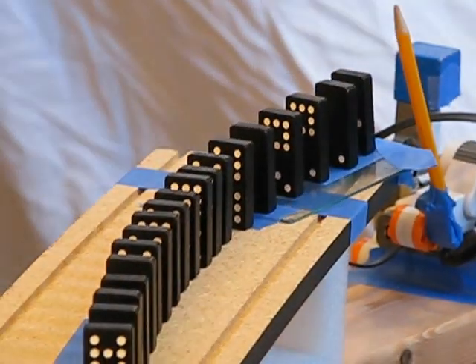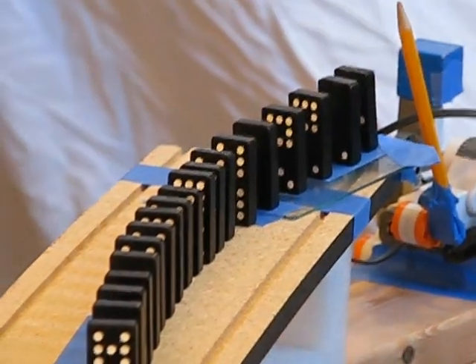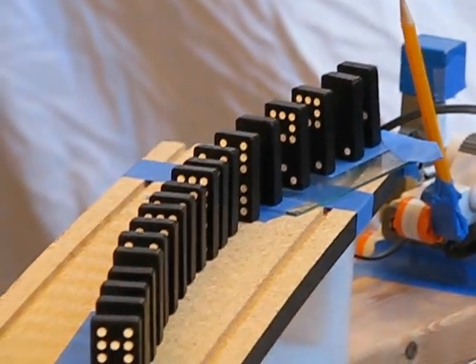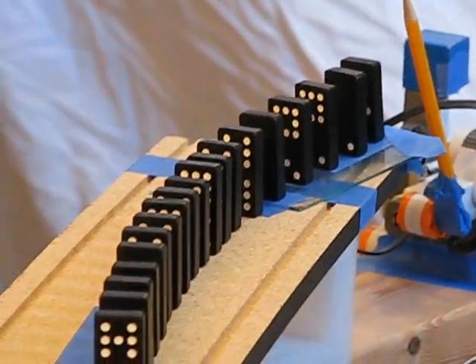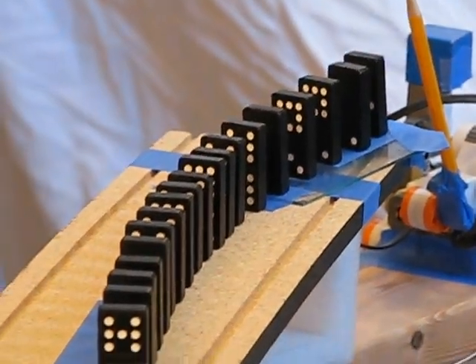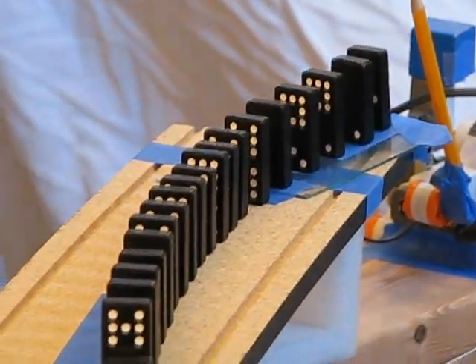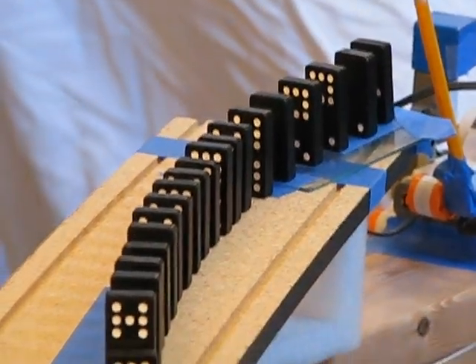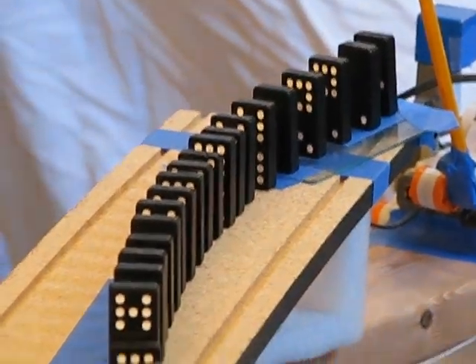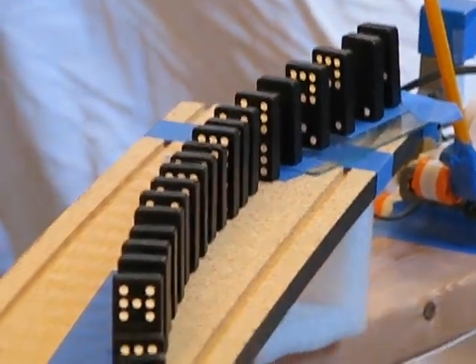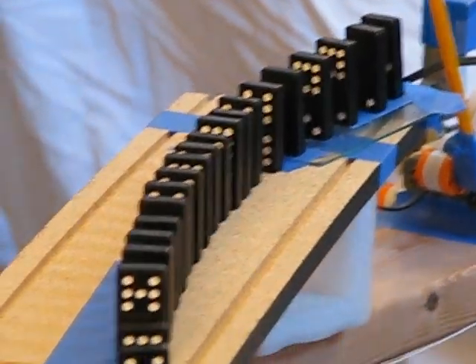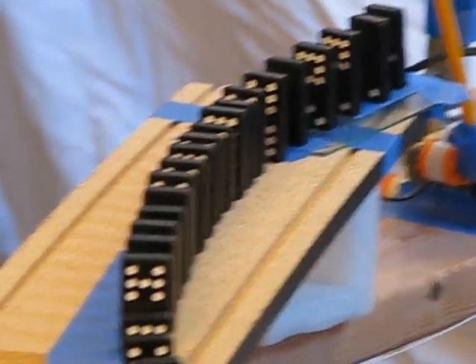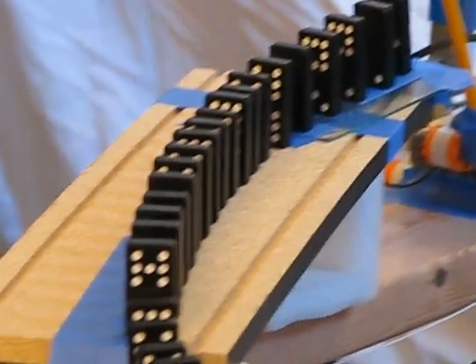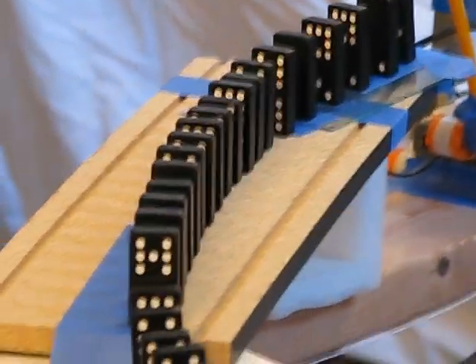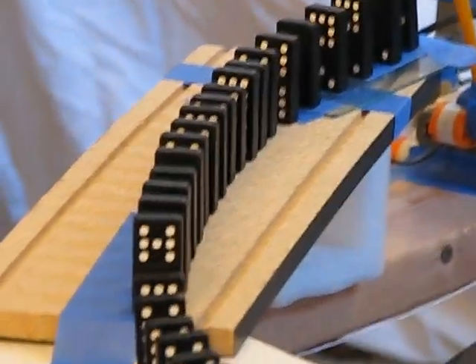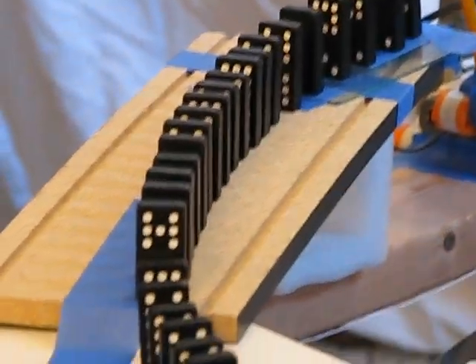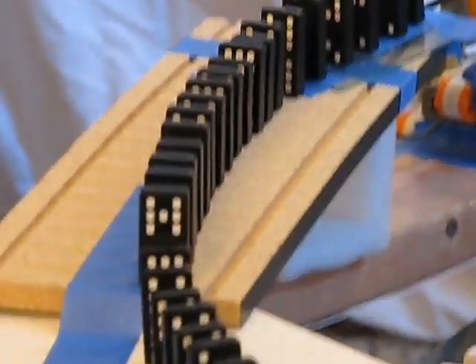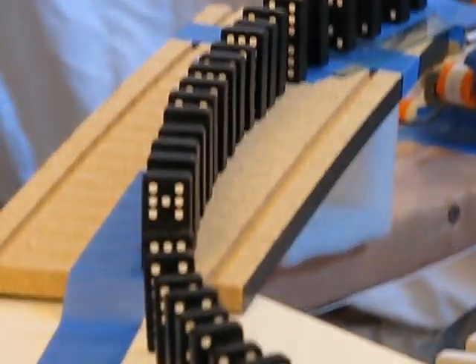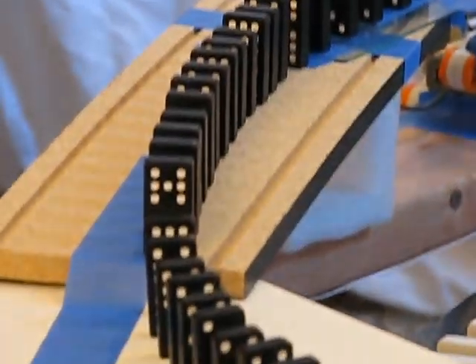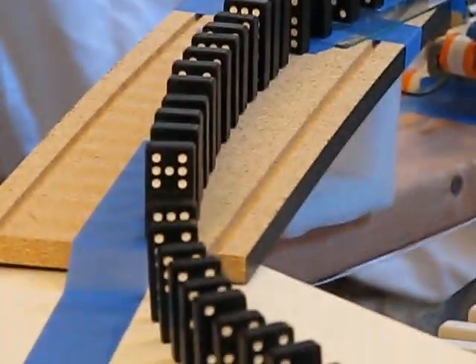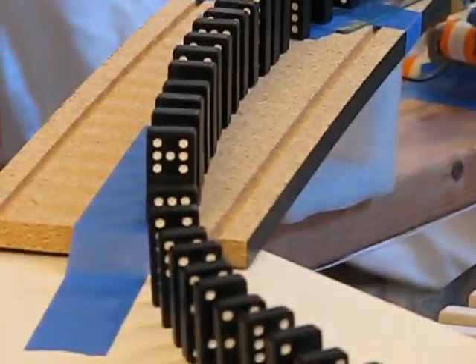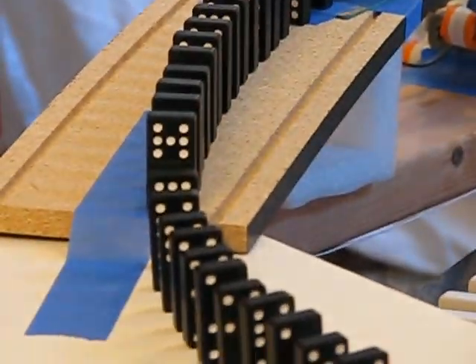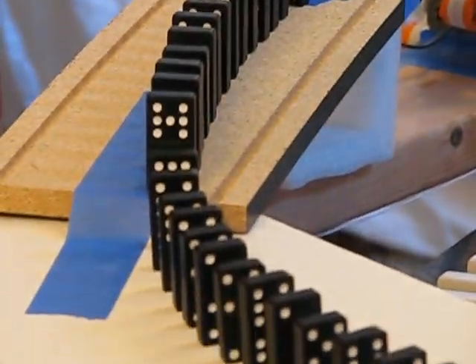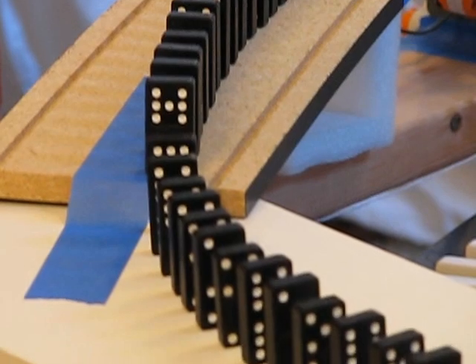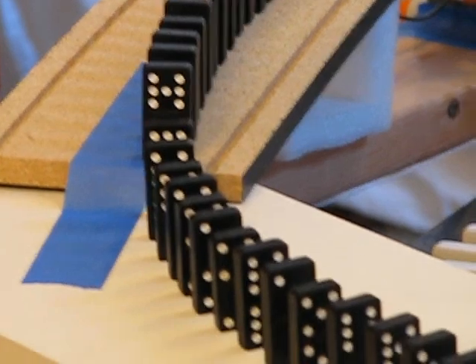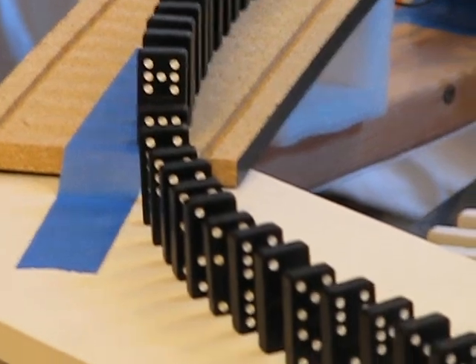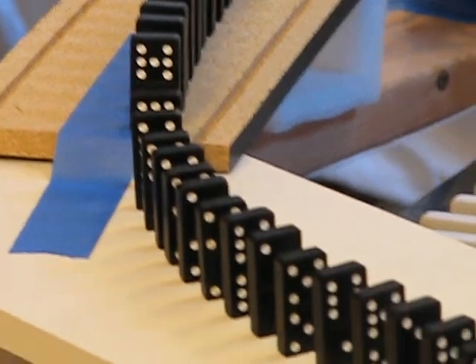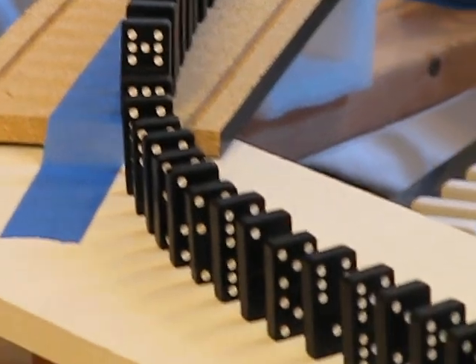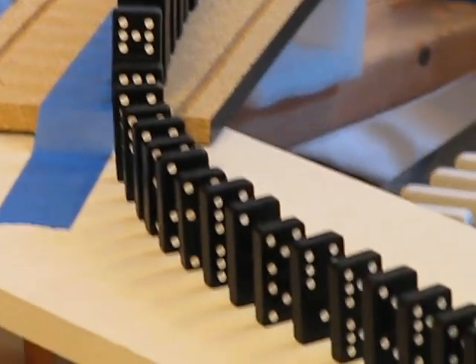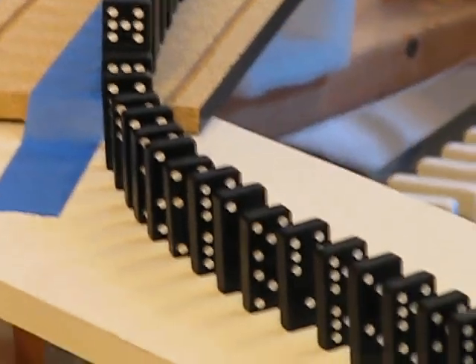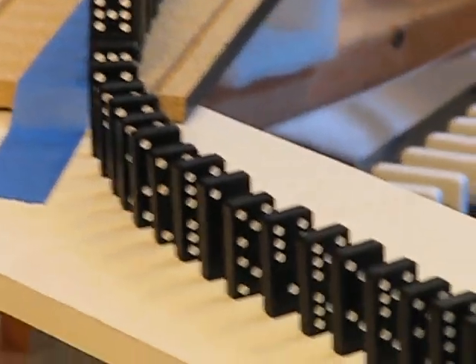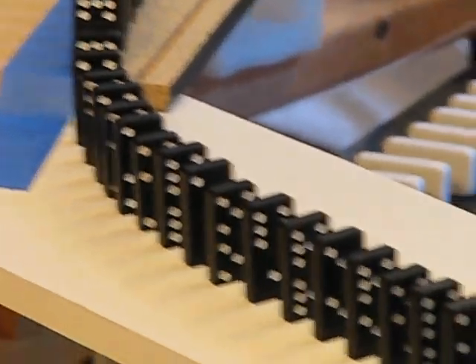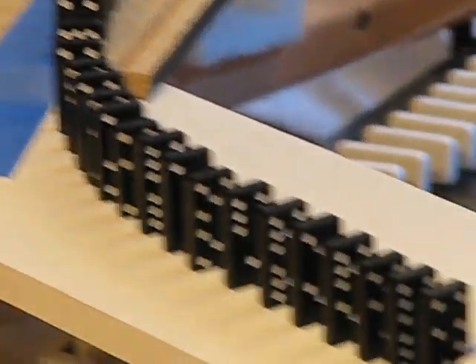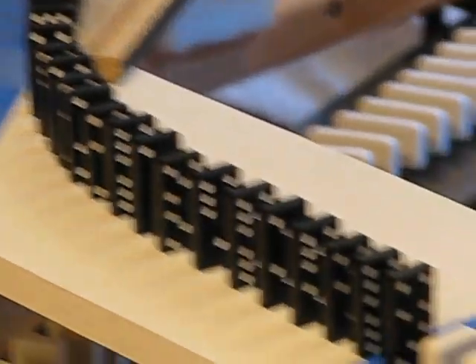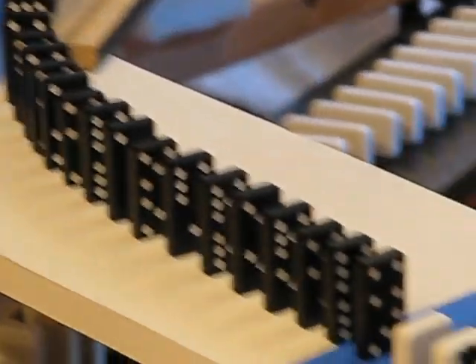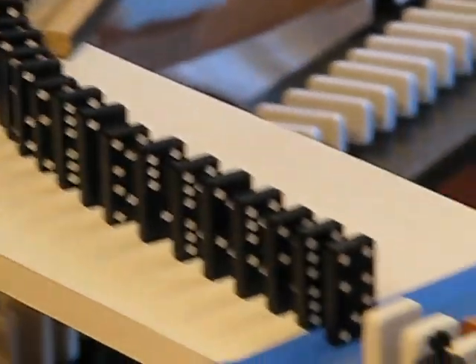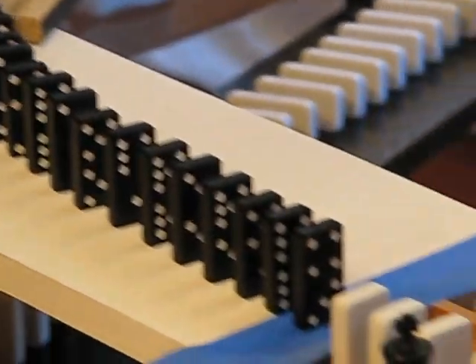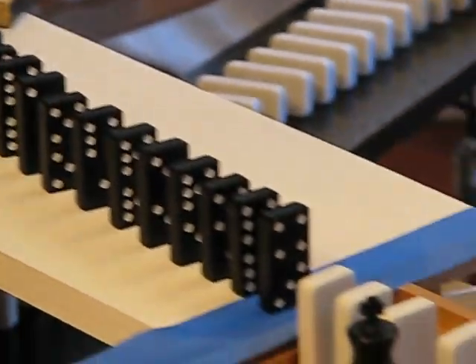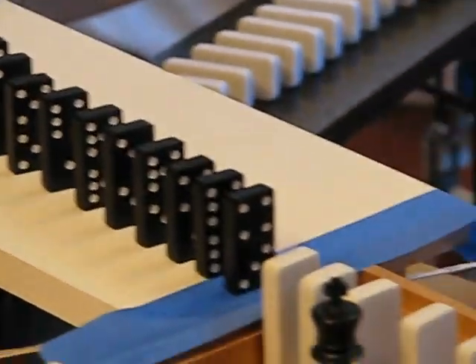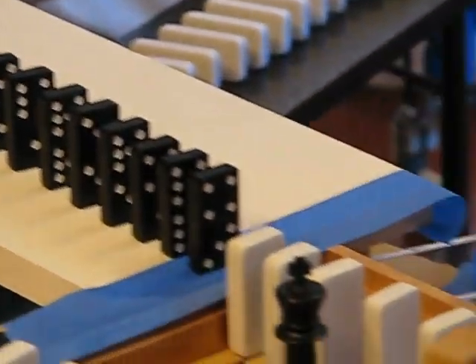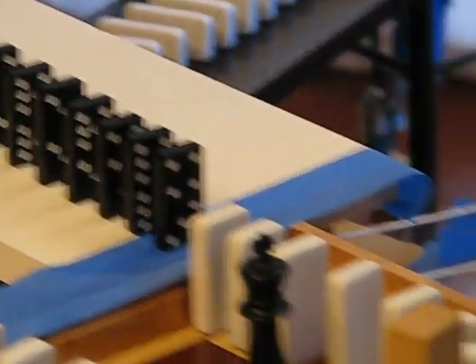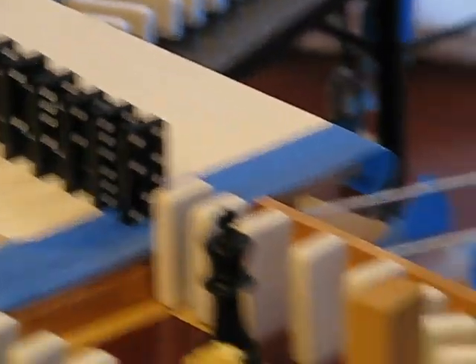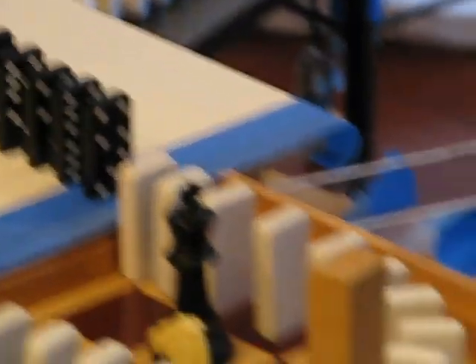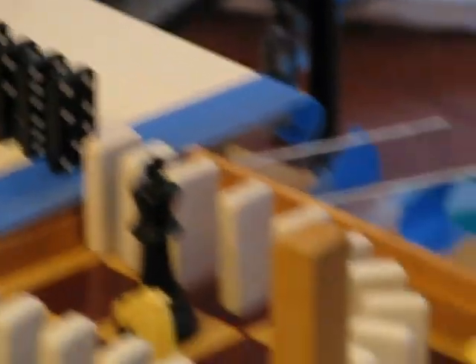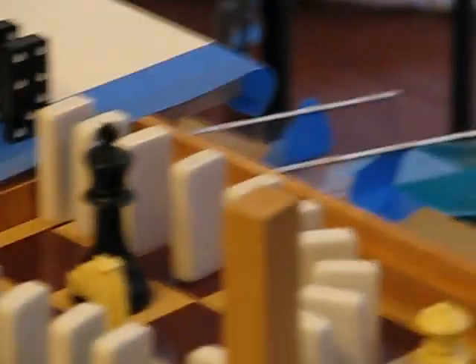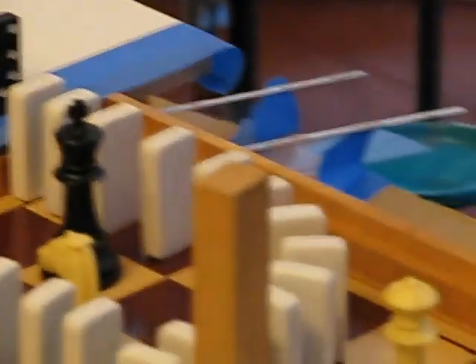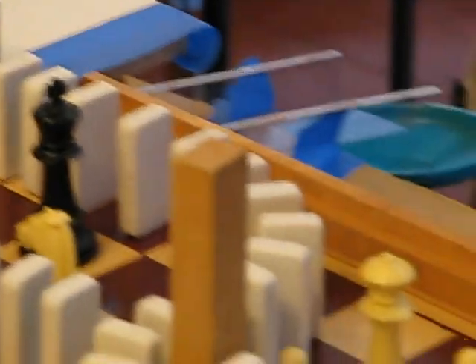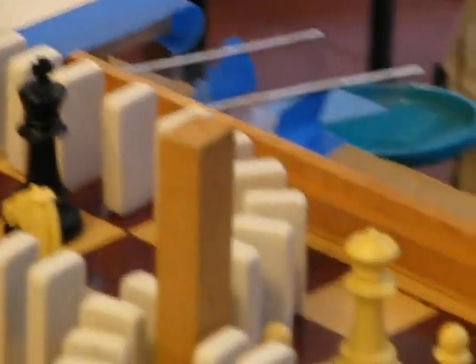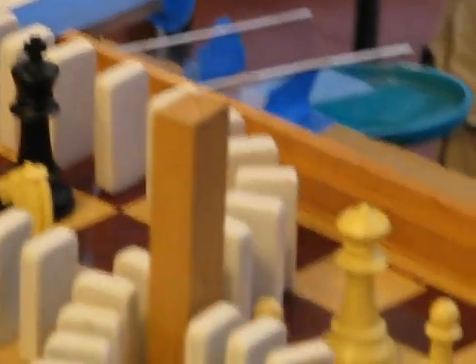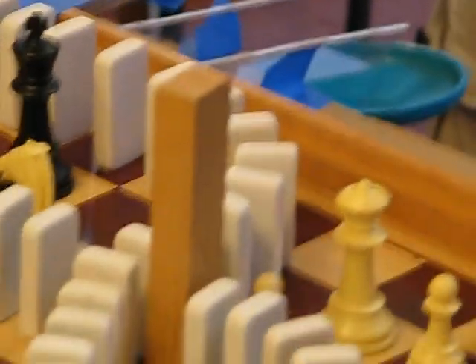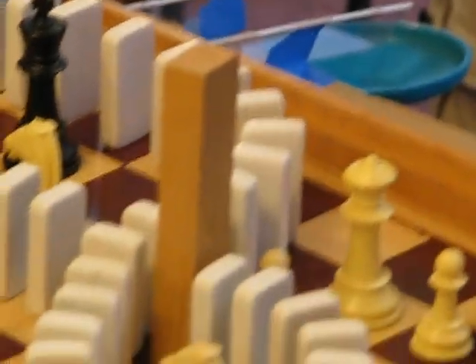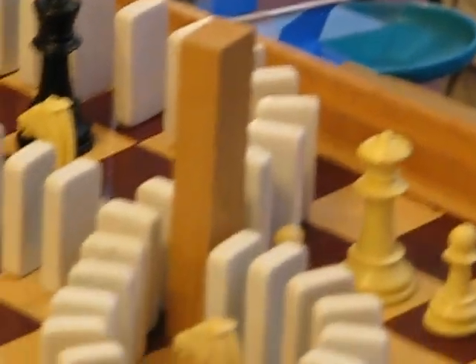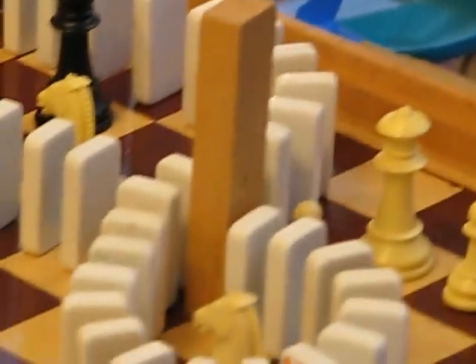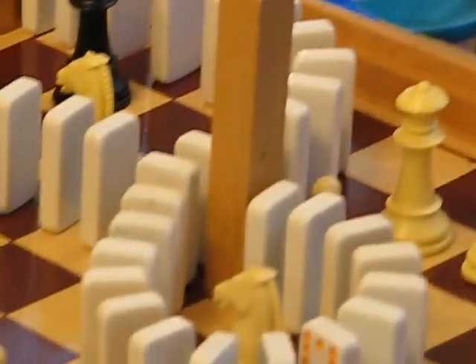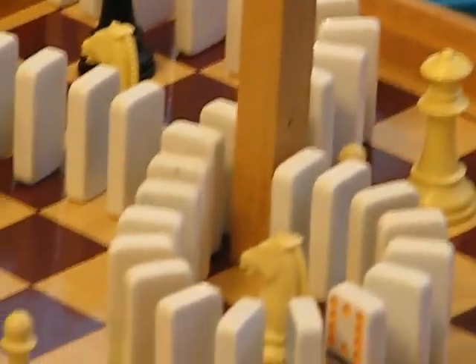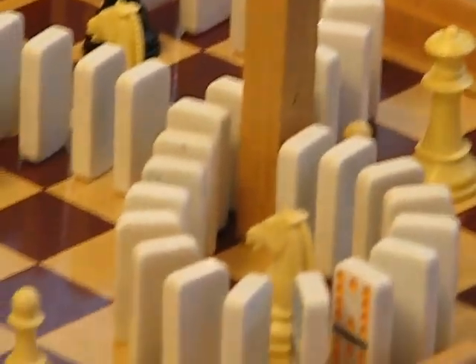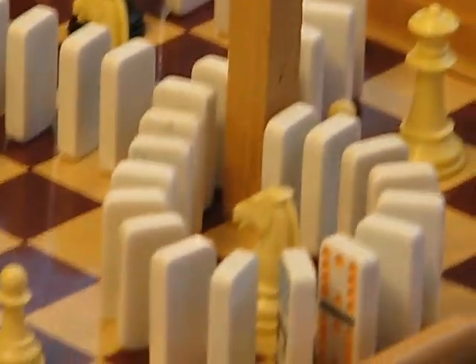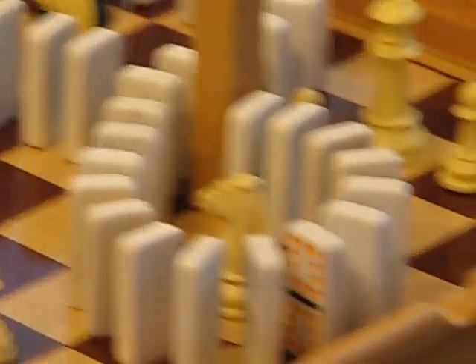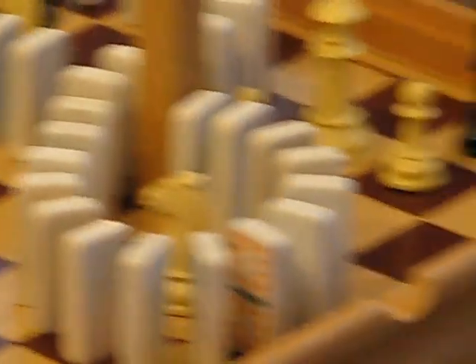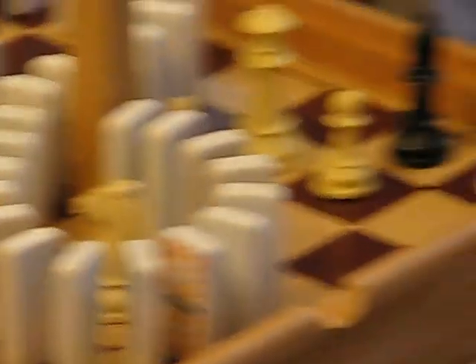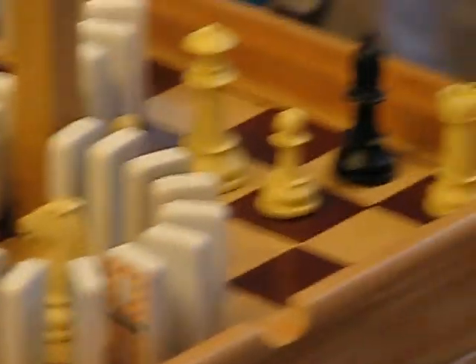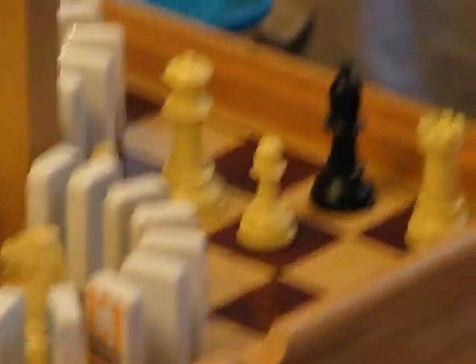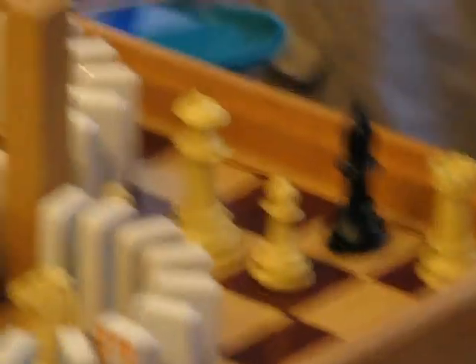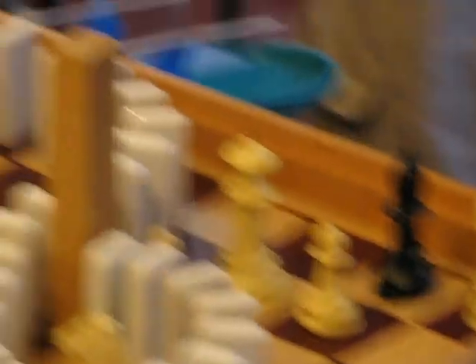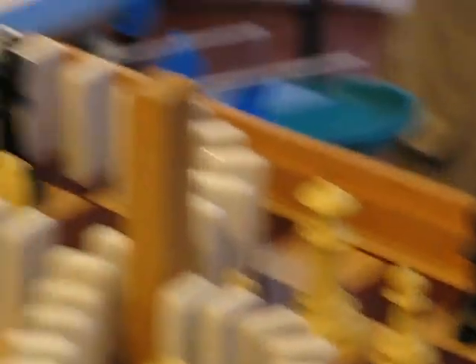The dominoes fall here, keep going, and then they move around.